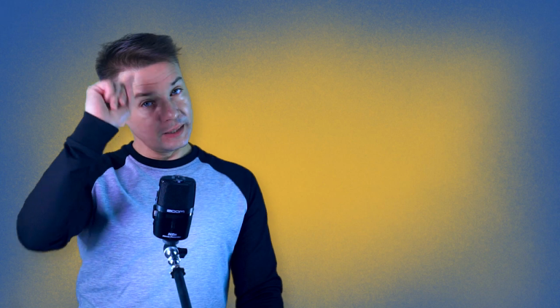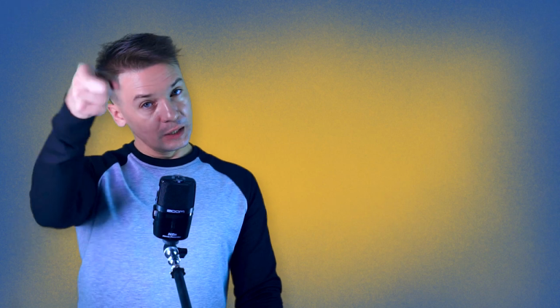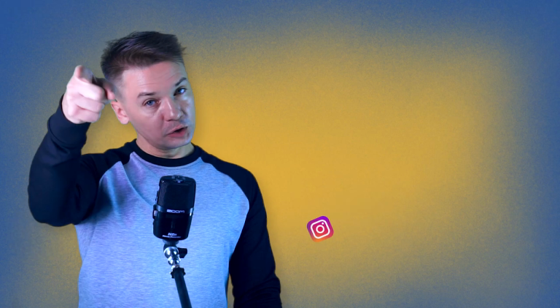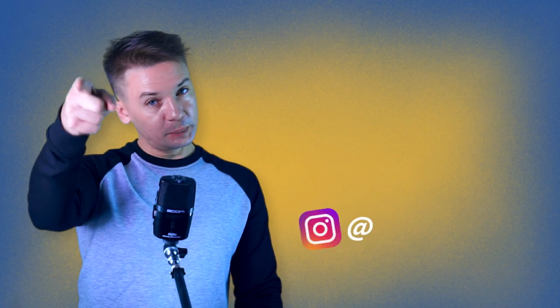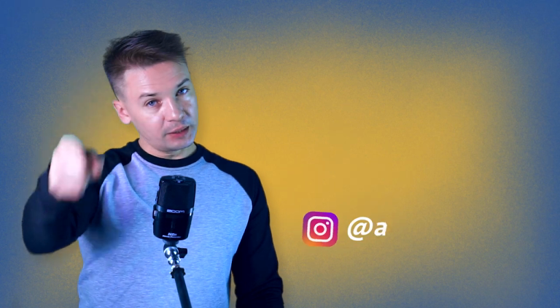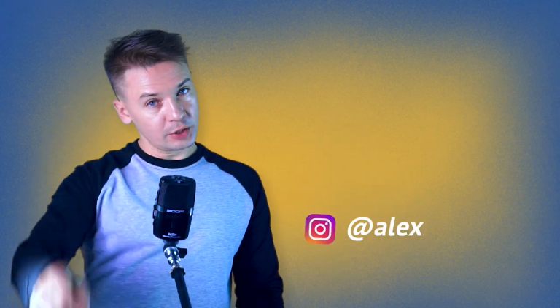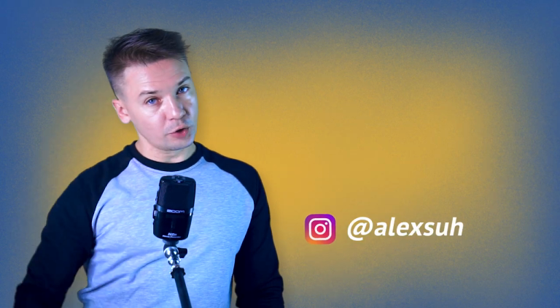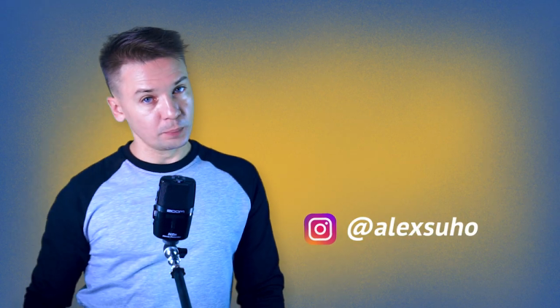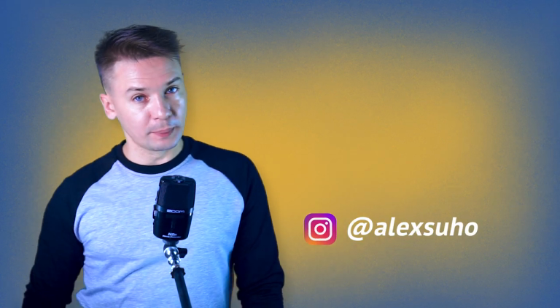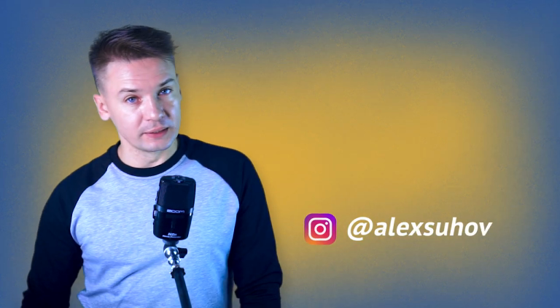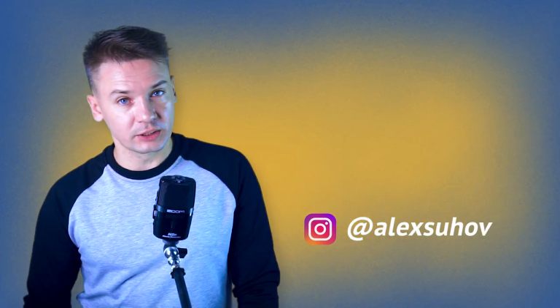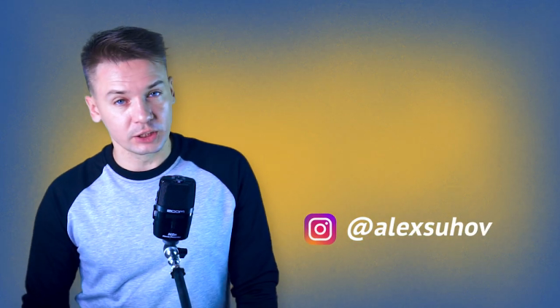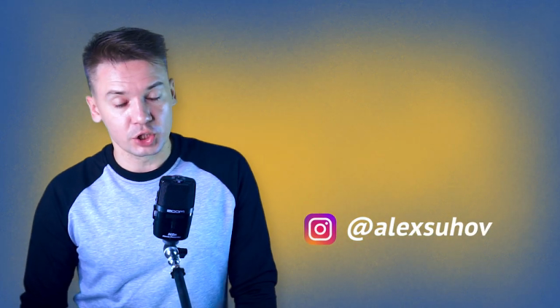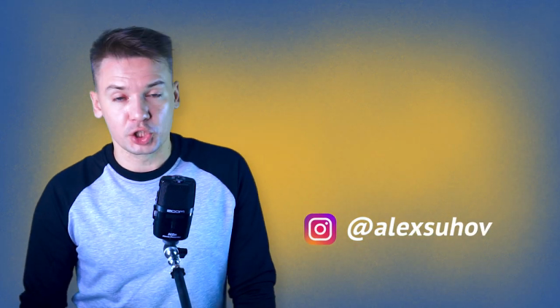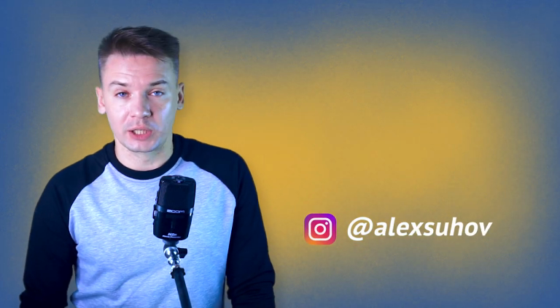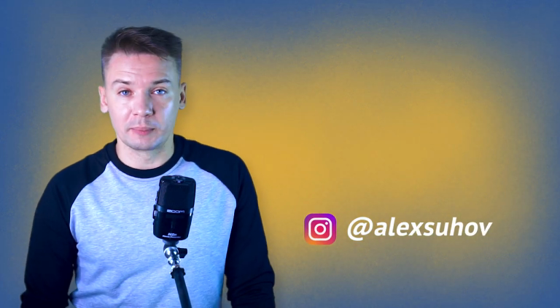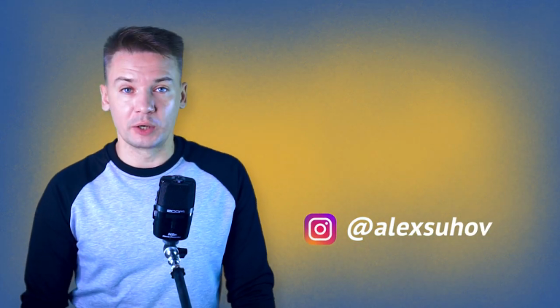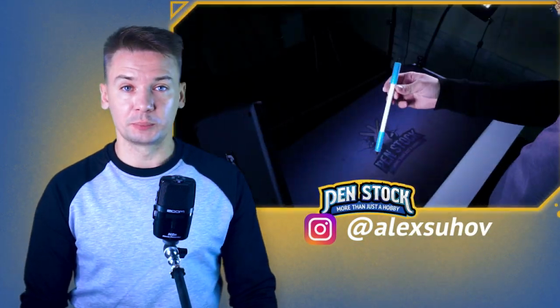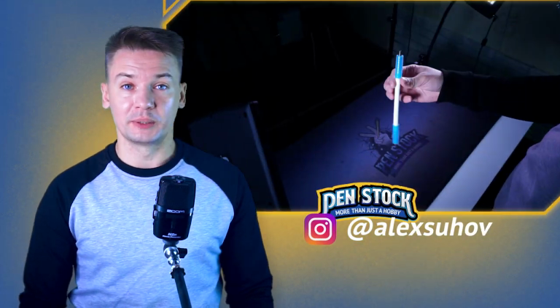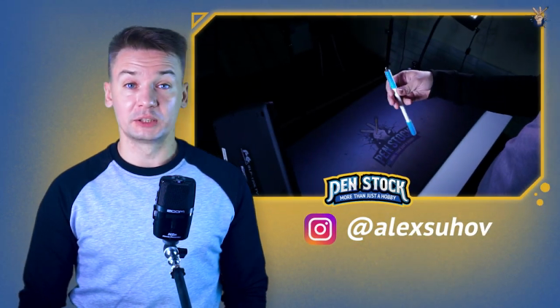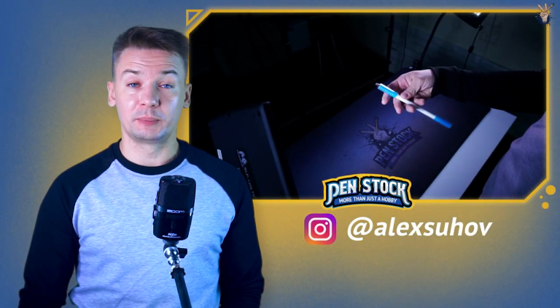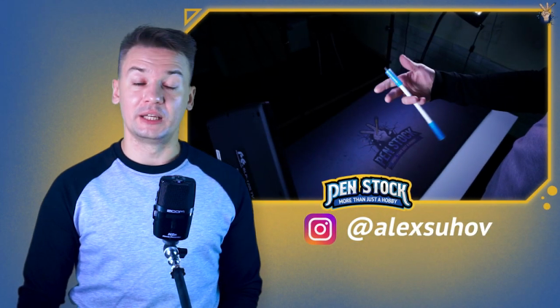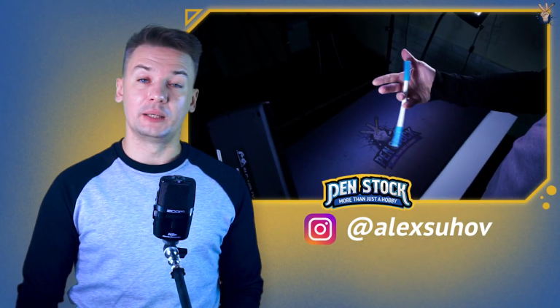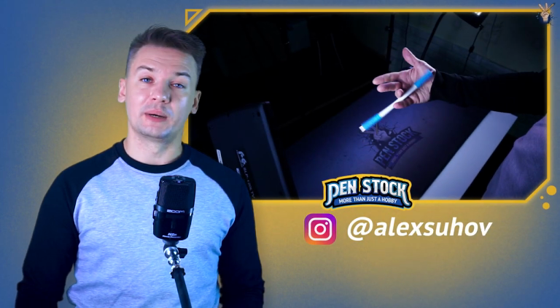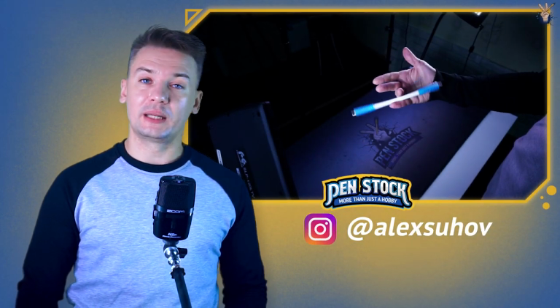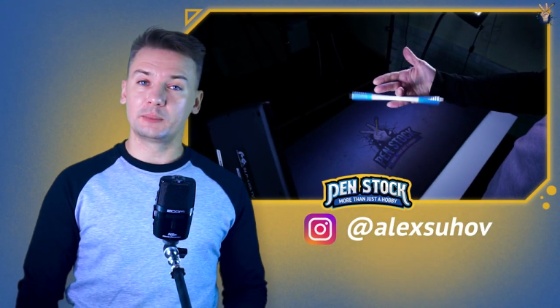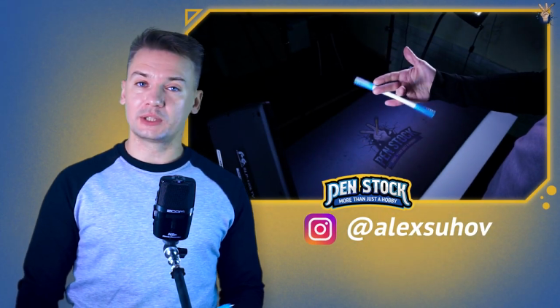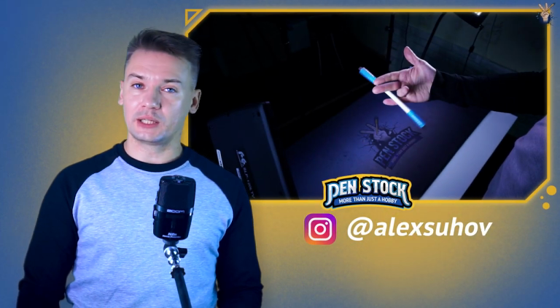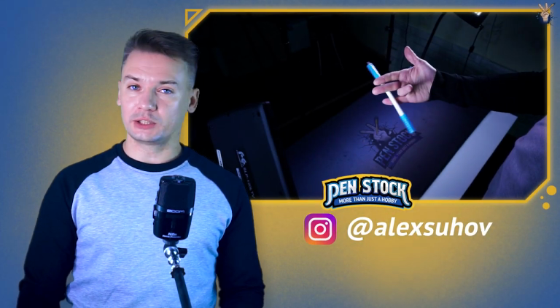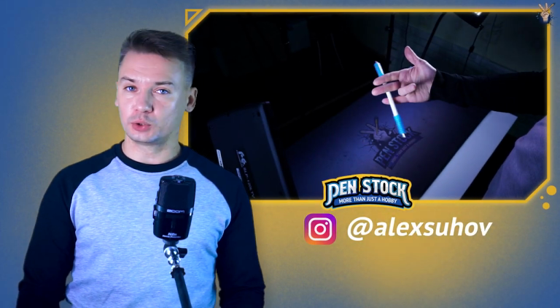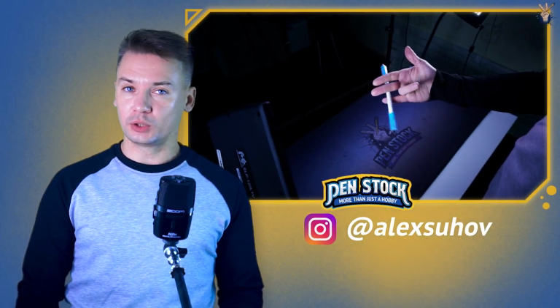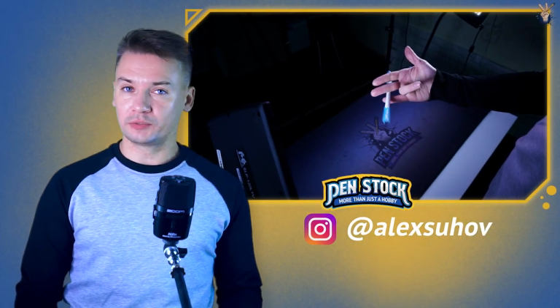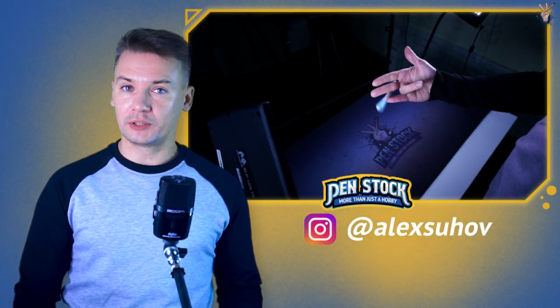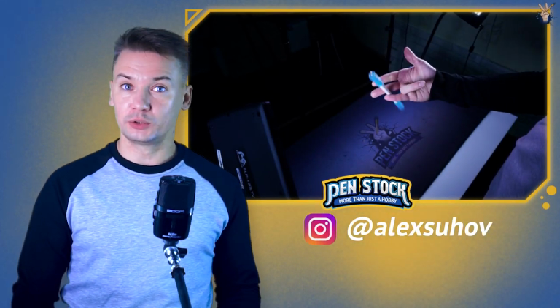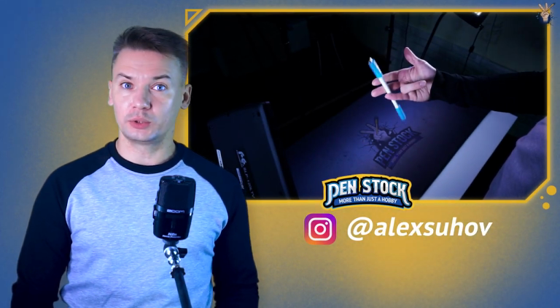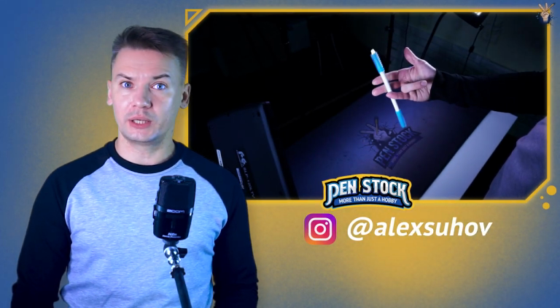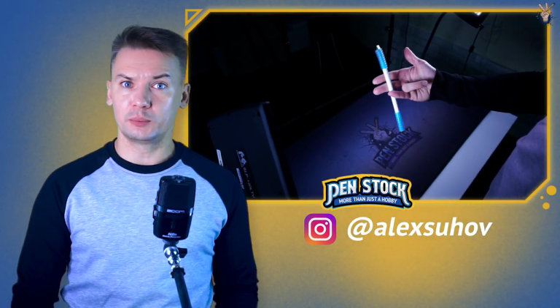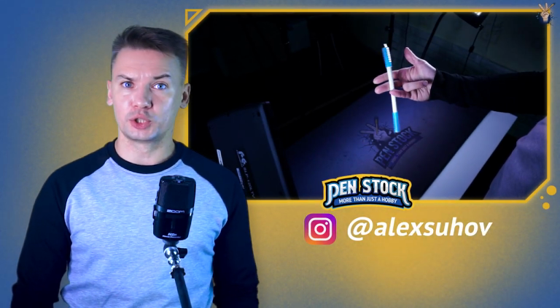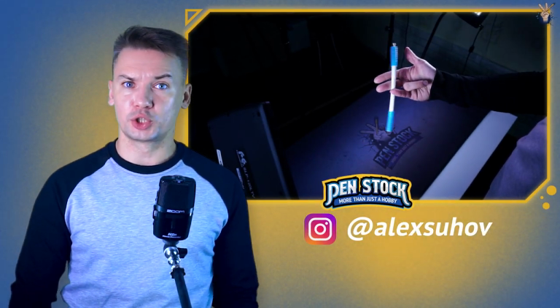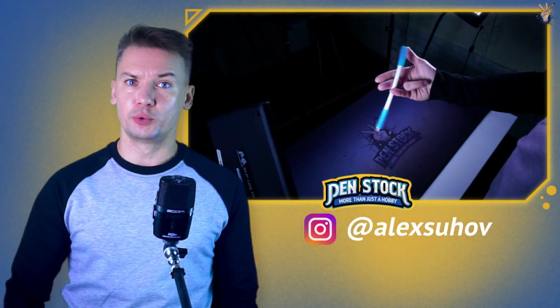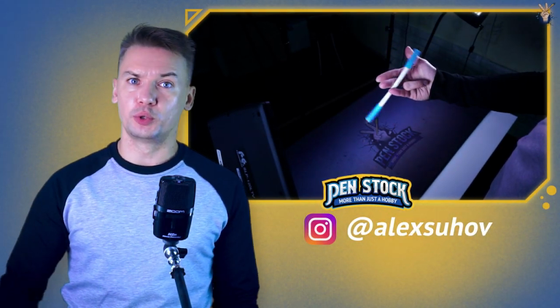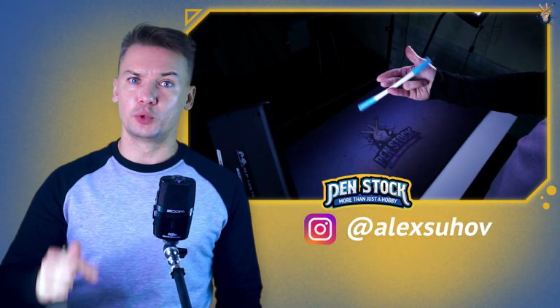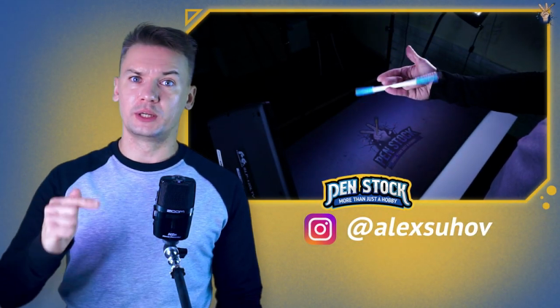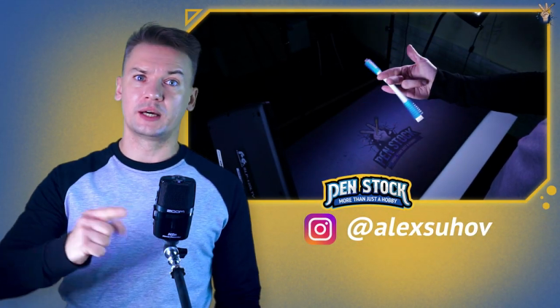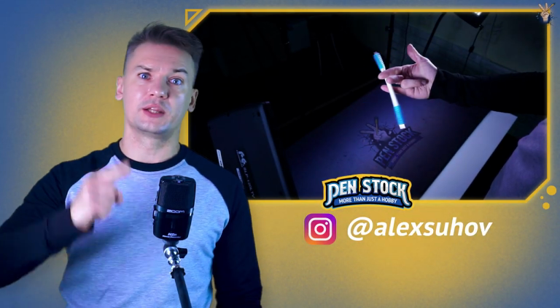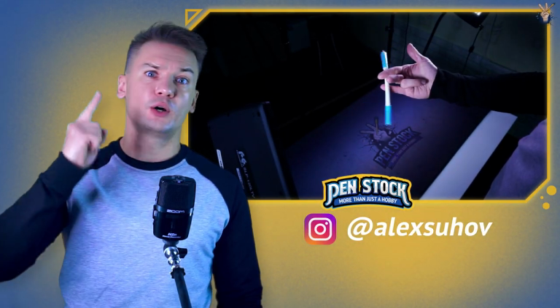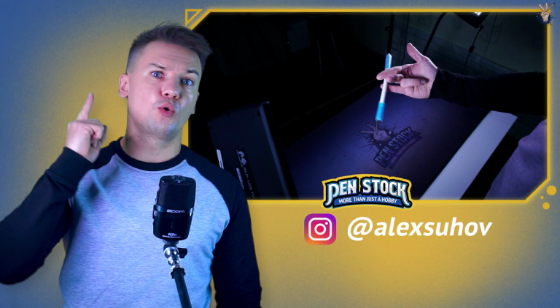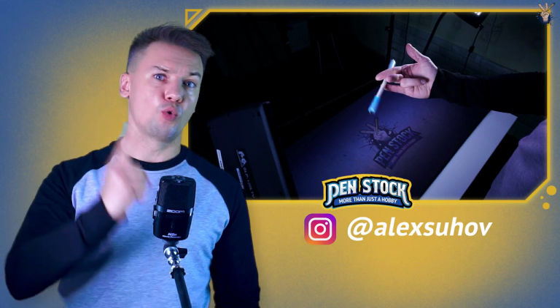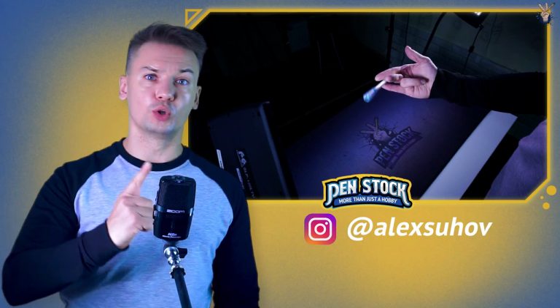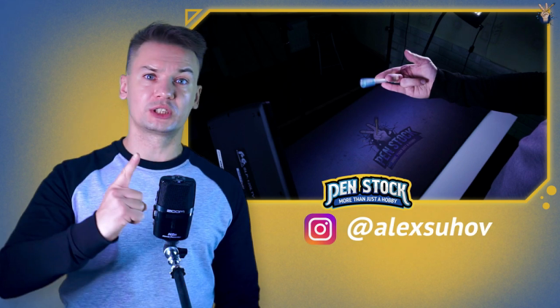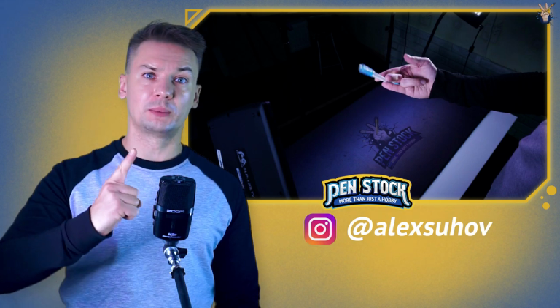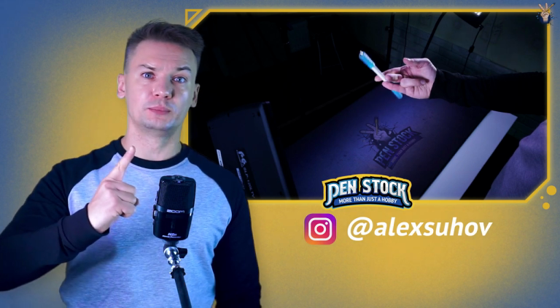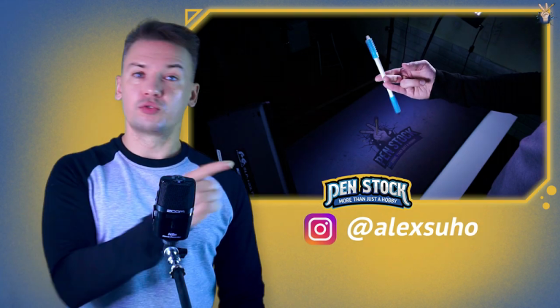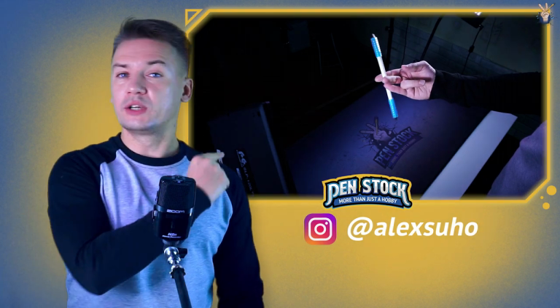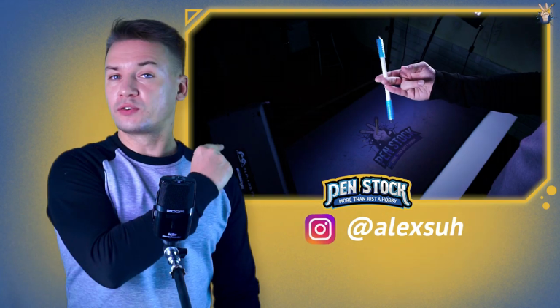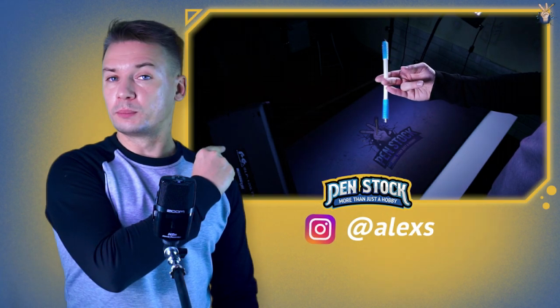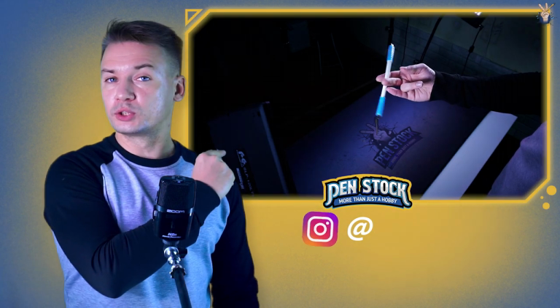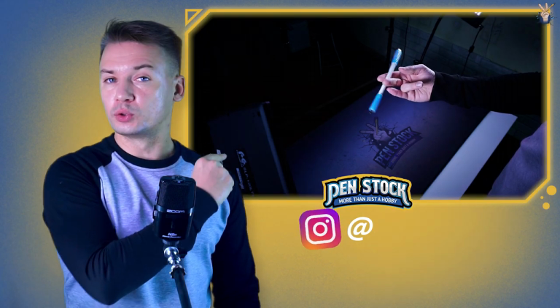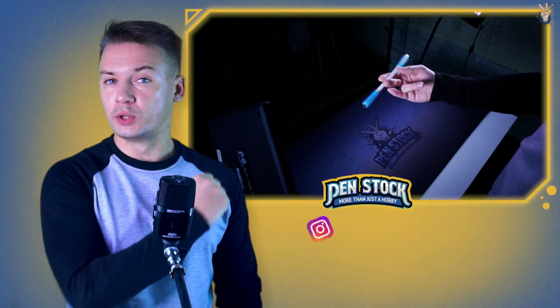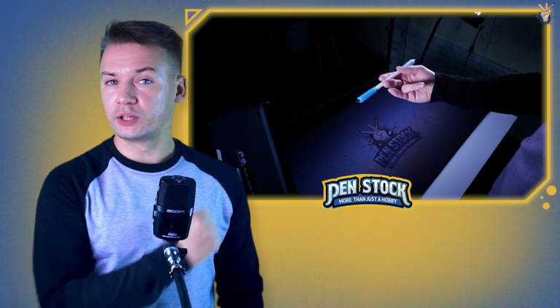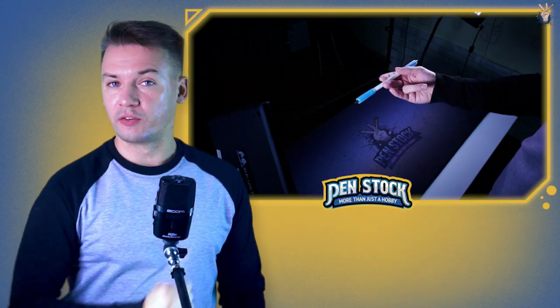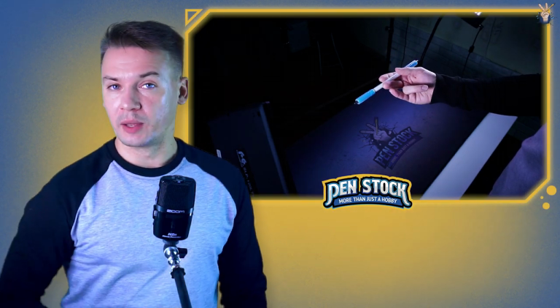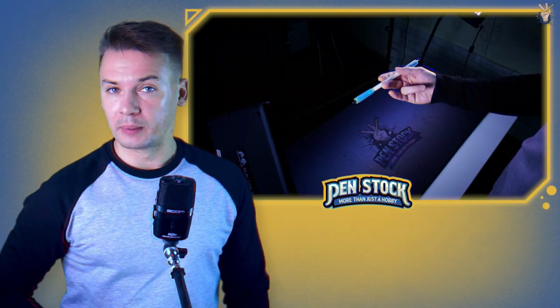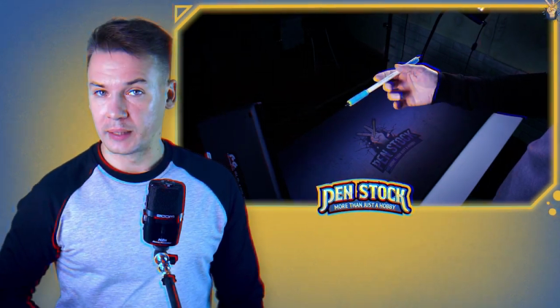Yellow Spinner, you are on Panstalk channel about Pan Spinning. My name is Alex Sukhov and today I will show you another awesome trick from Sonic Family.